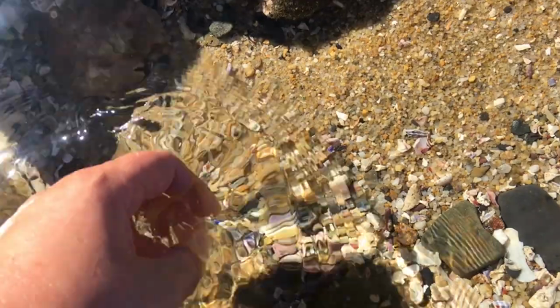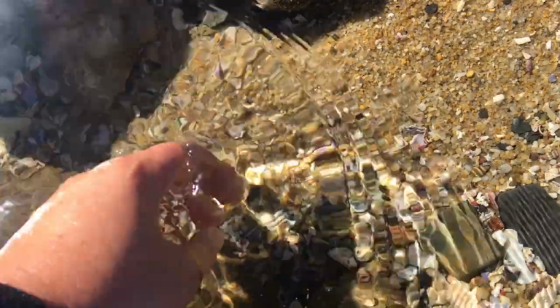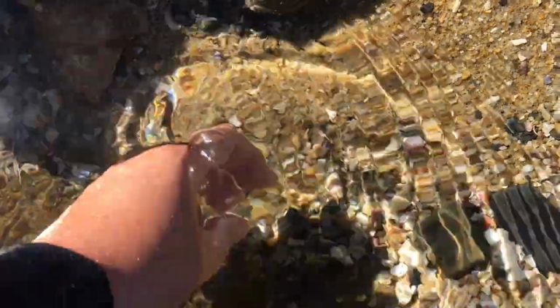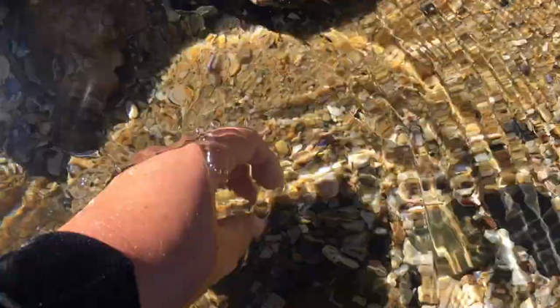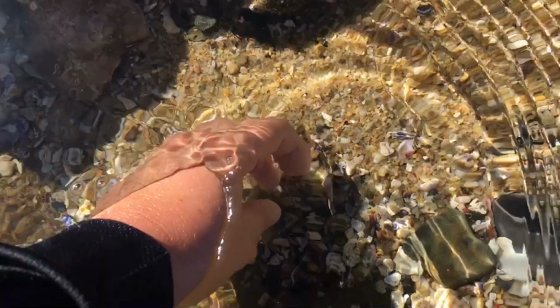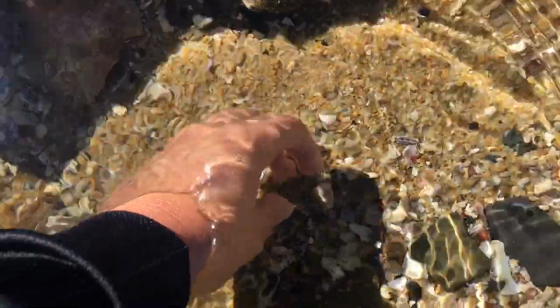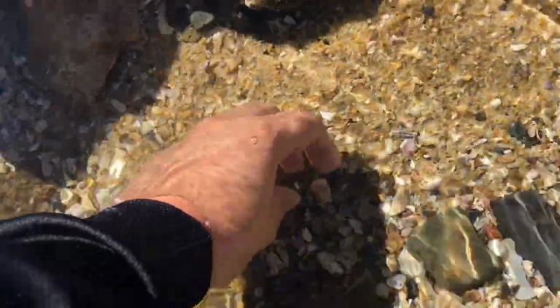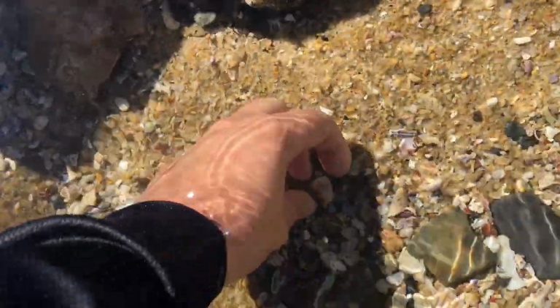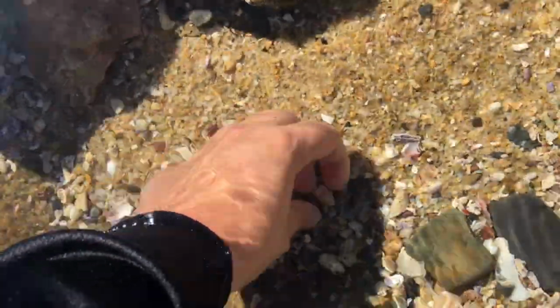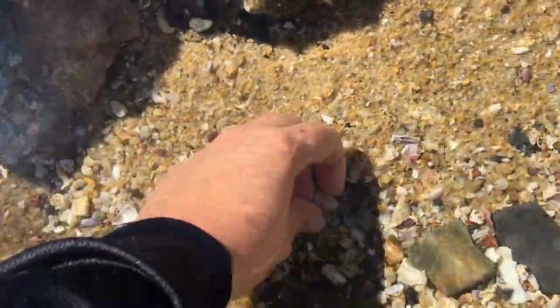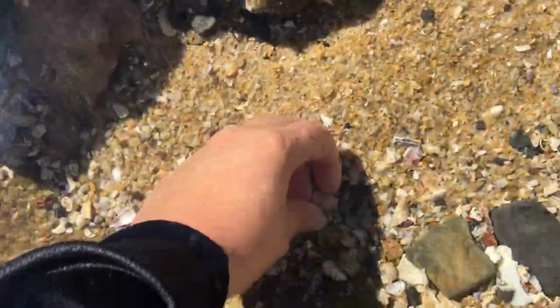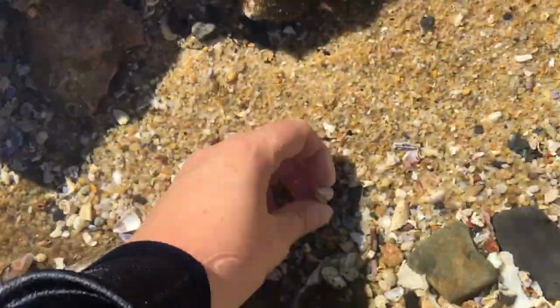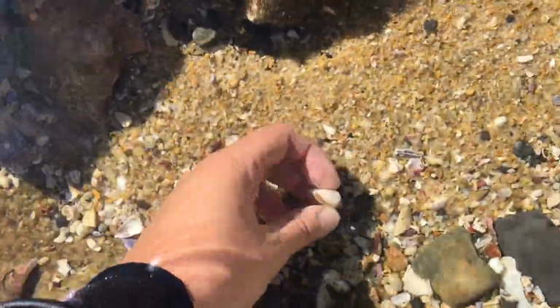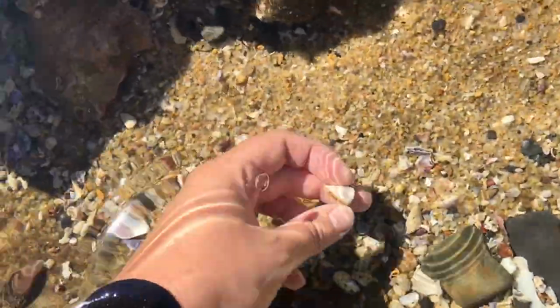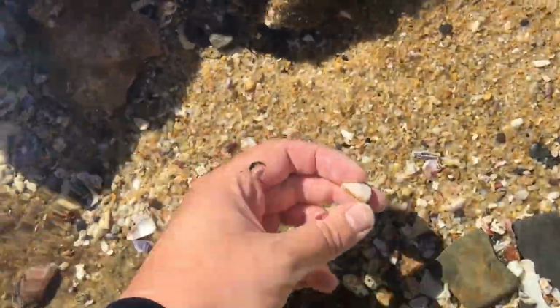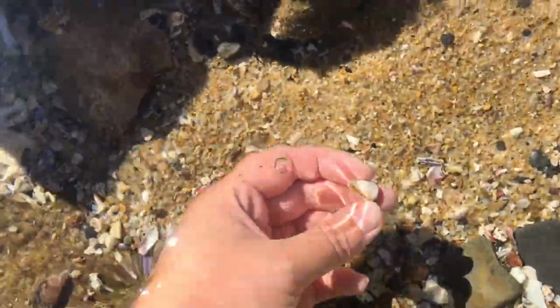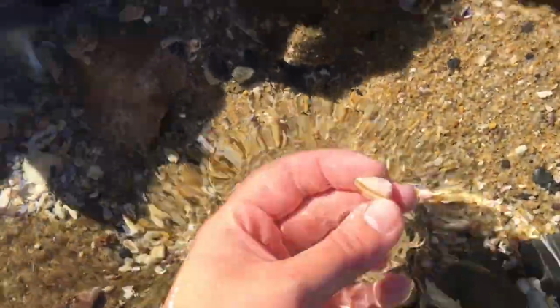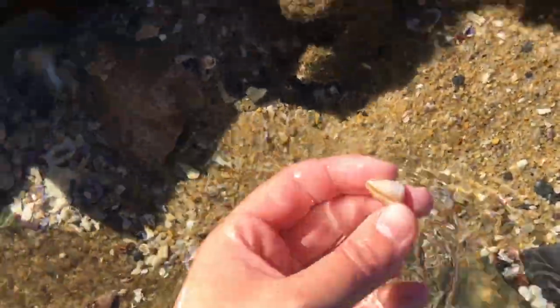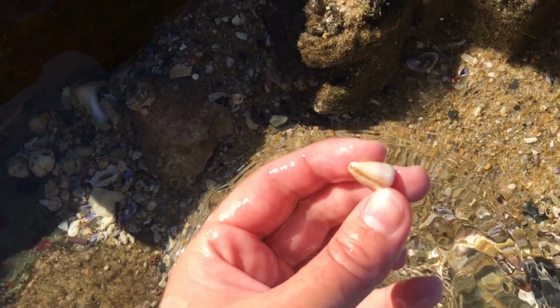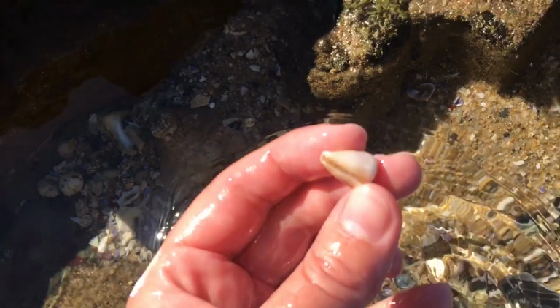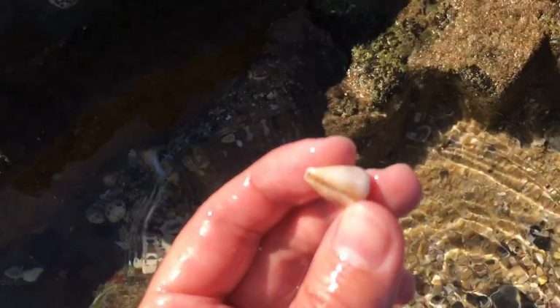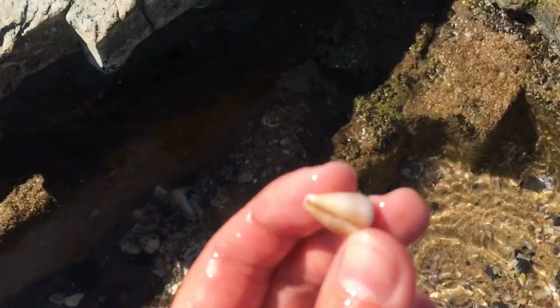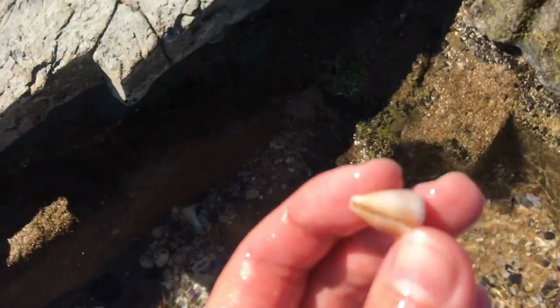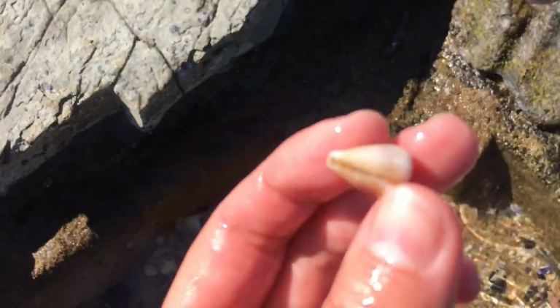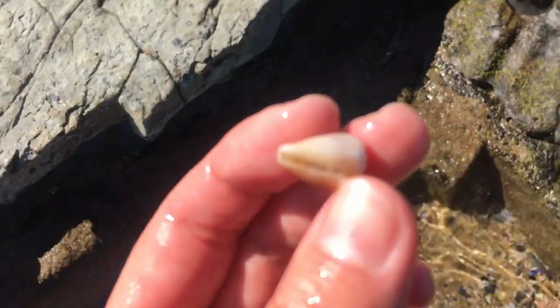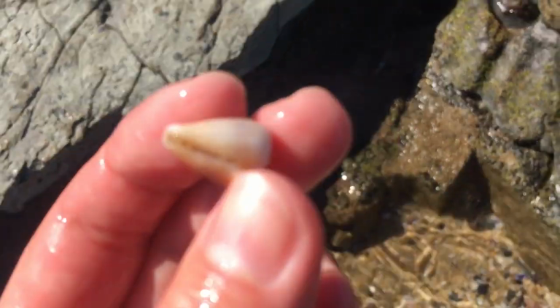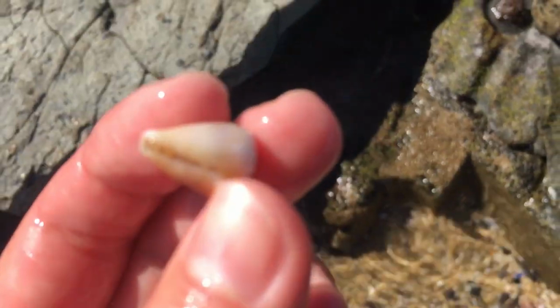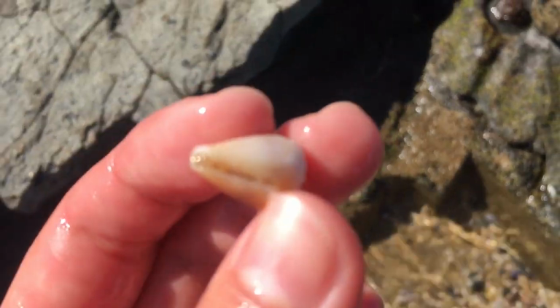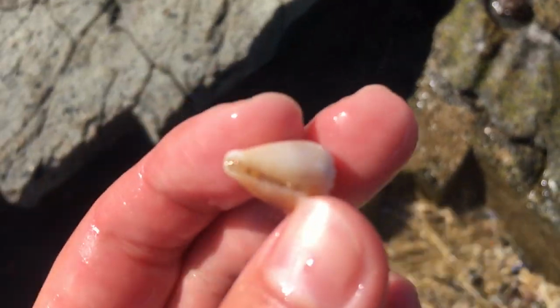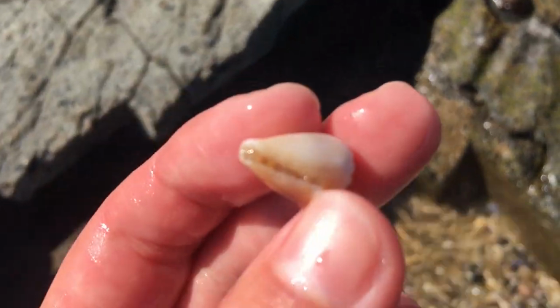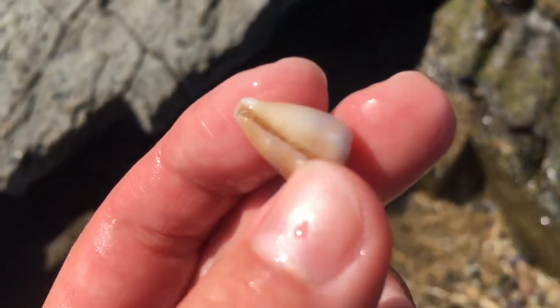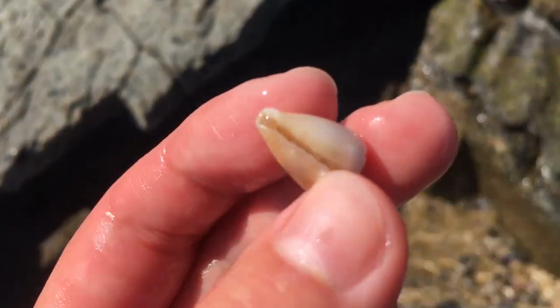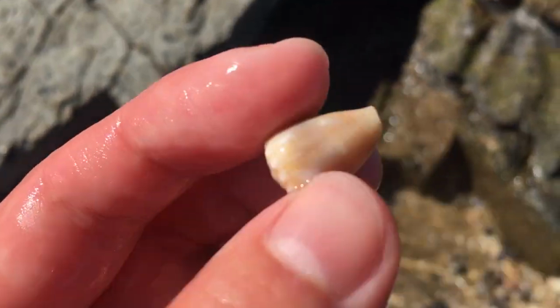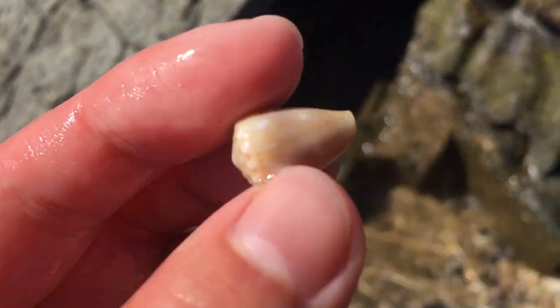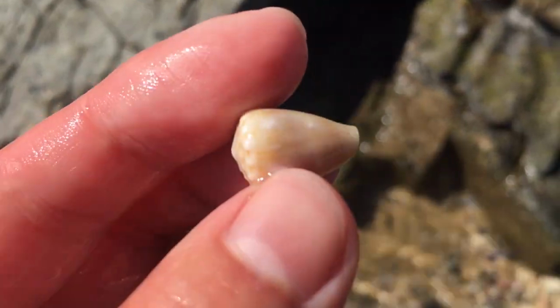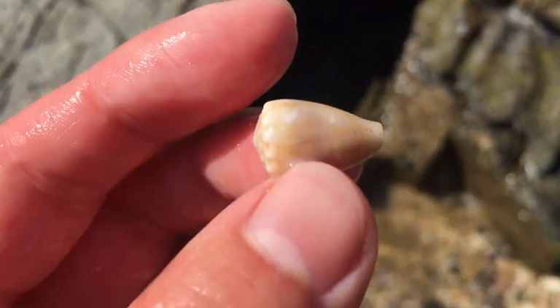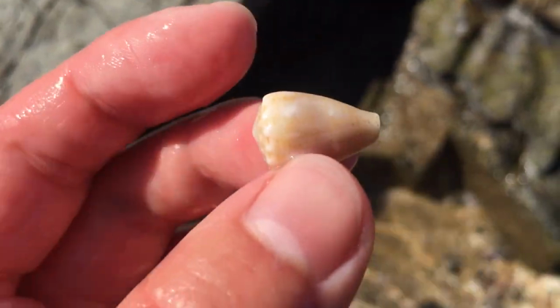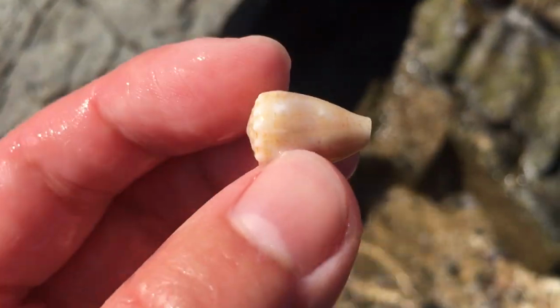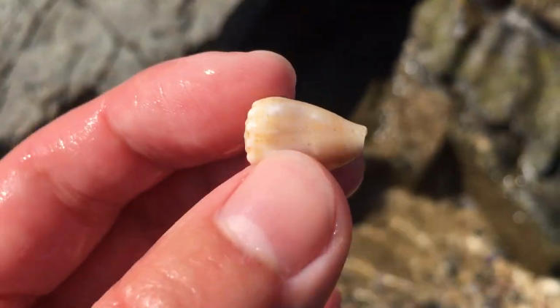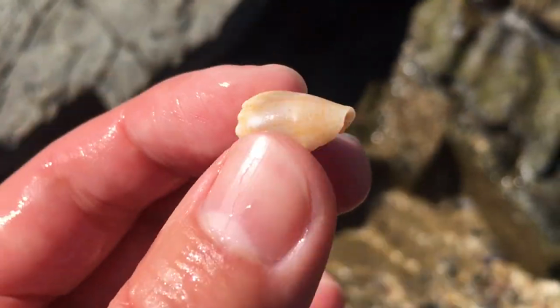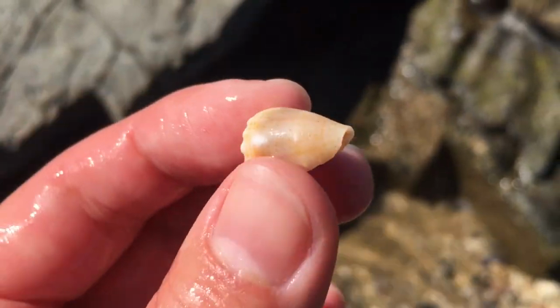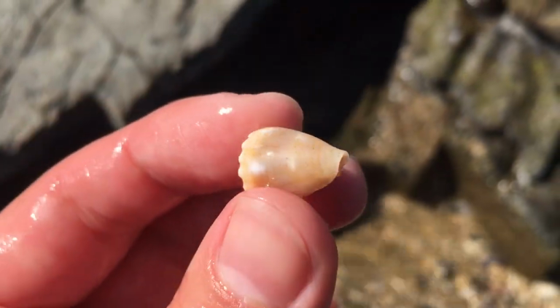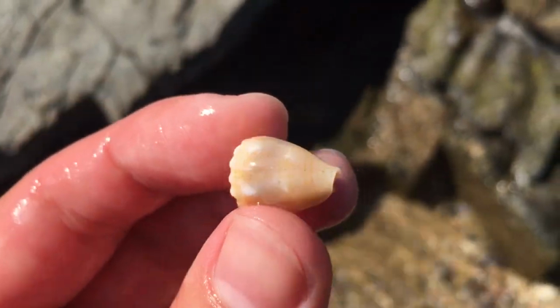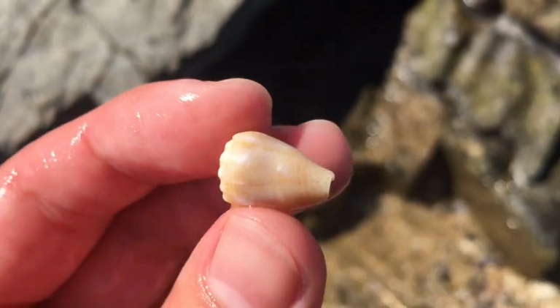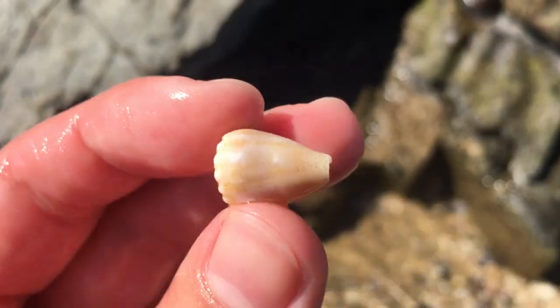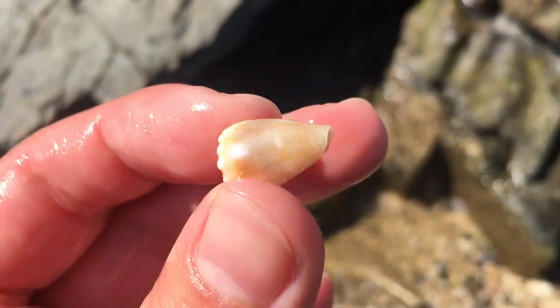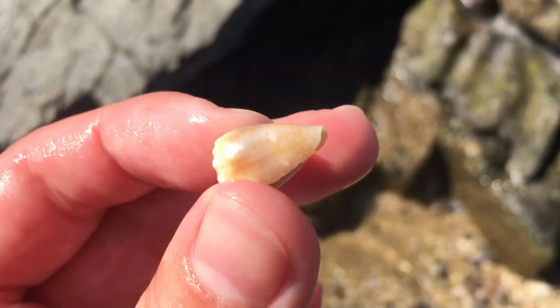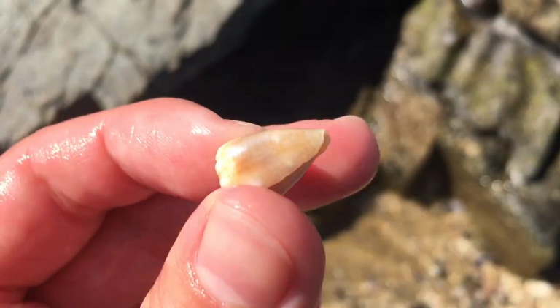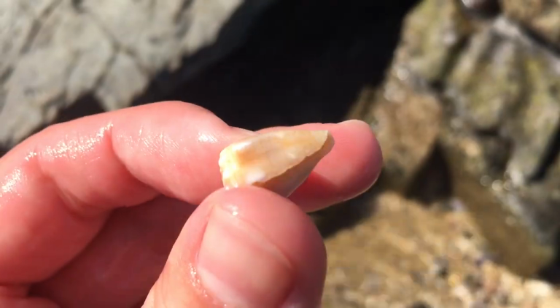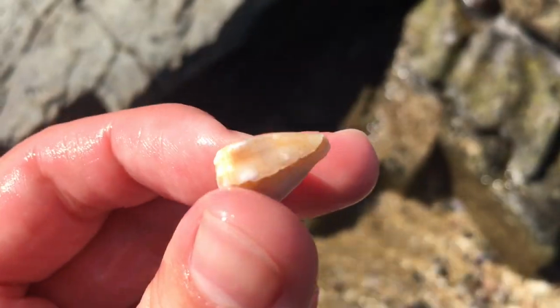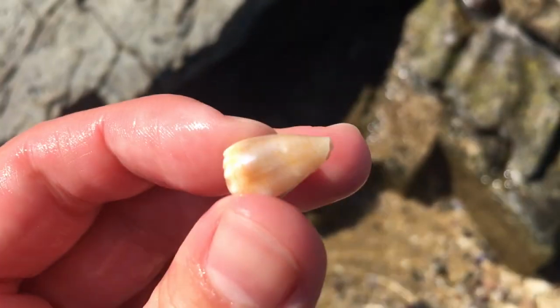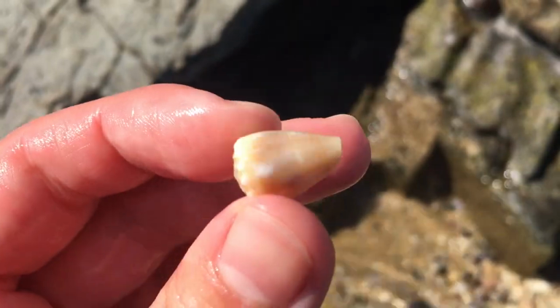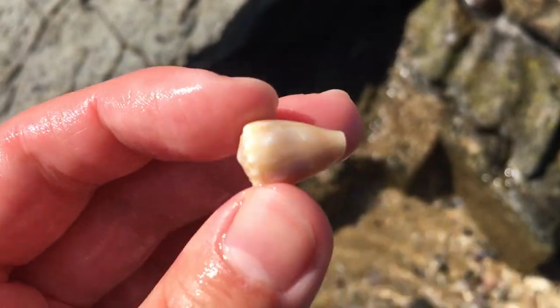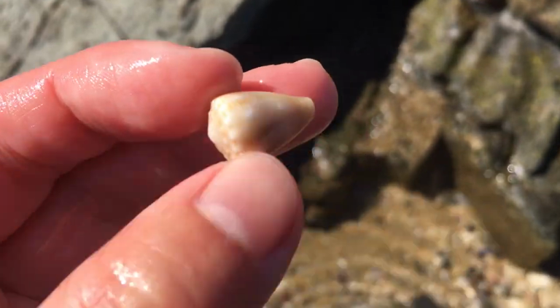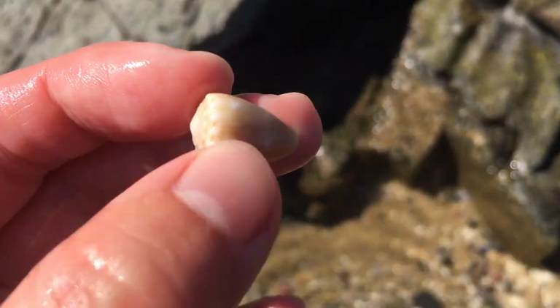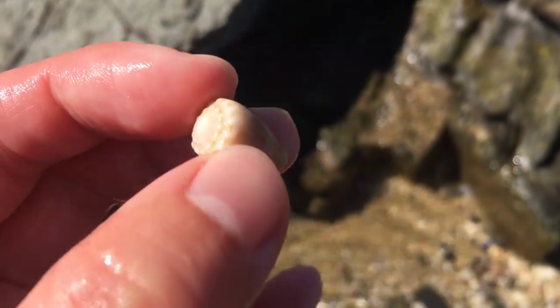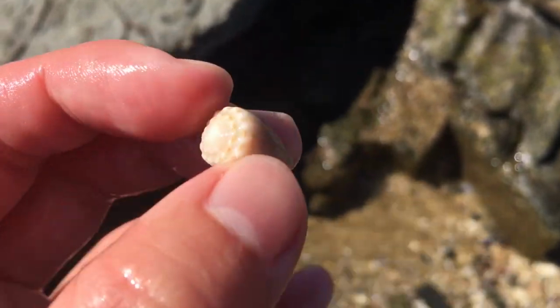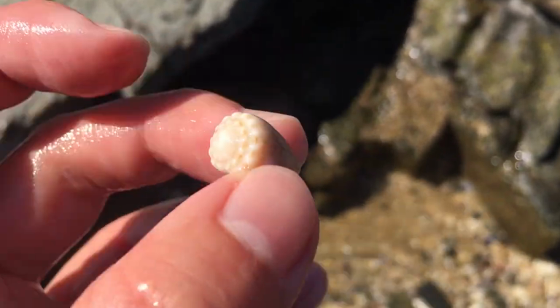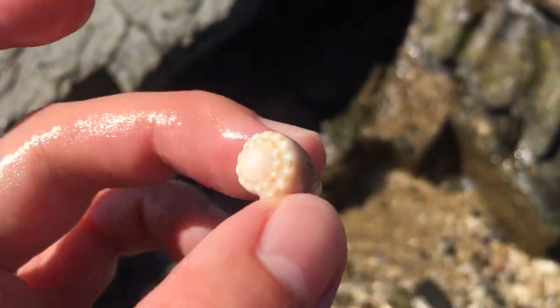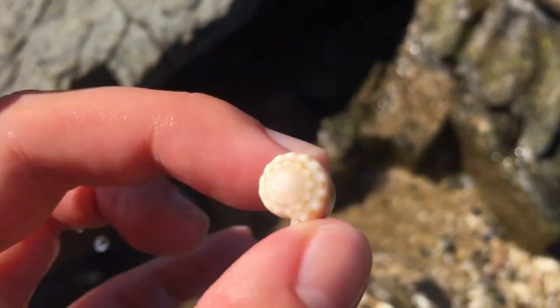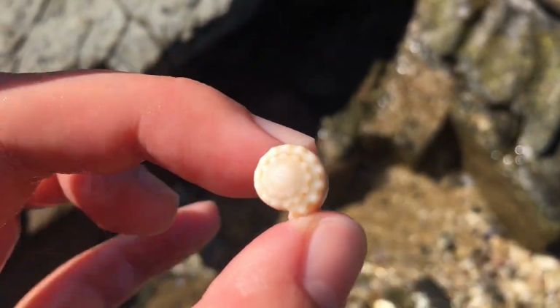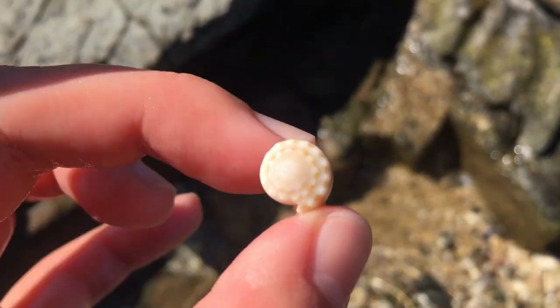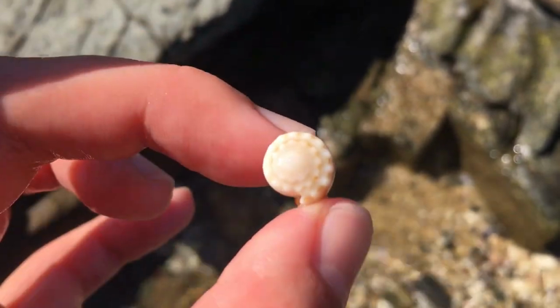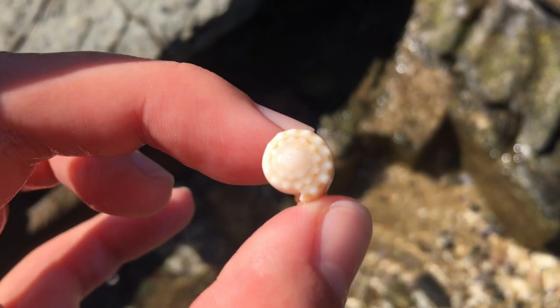Right there is a little thousand spot cone. They can get to be a really orange color. They're super nice cone shells.